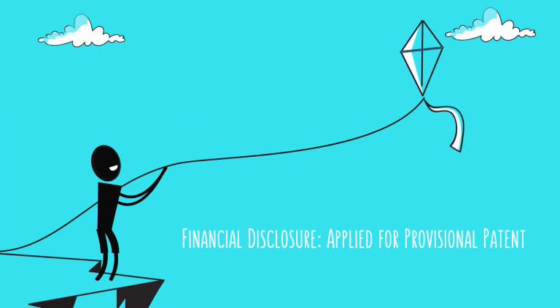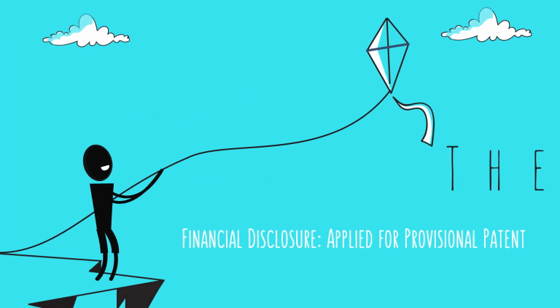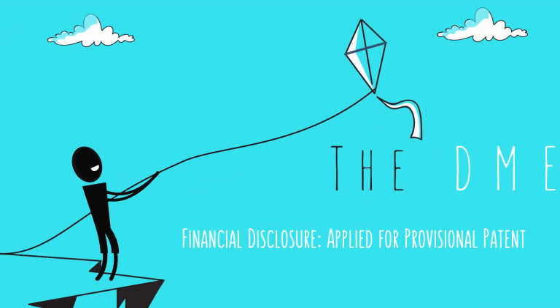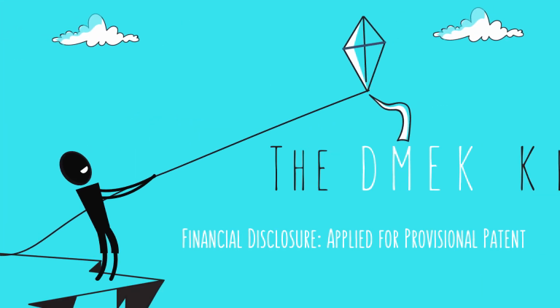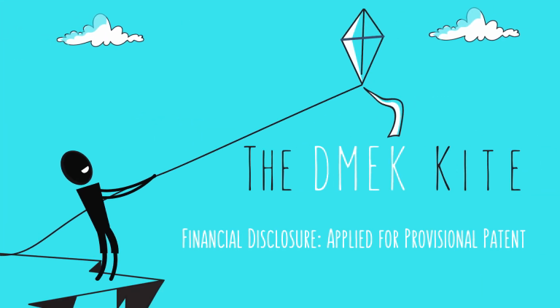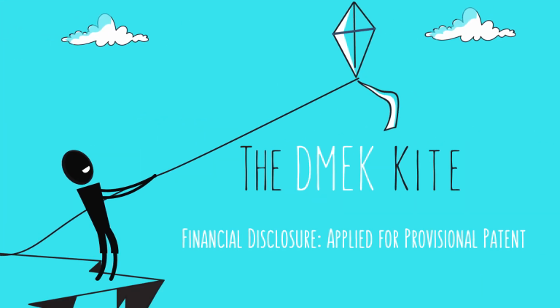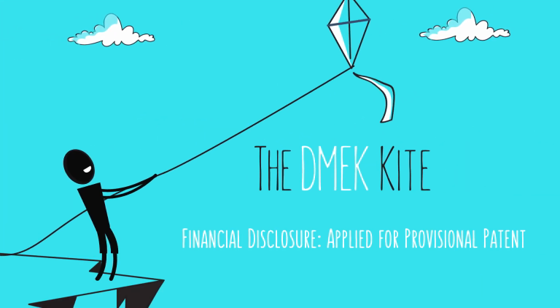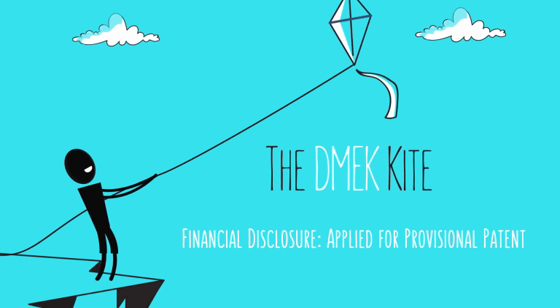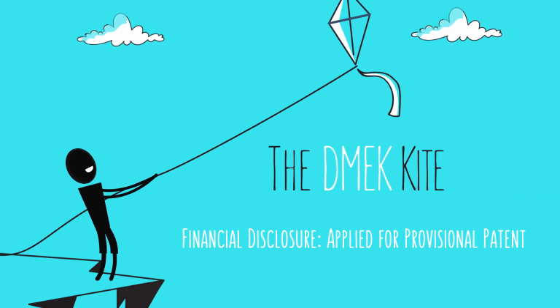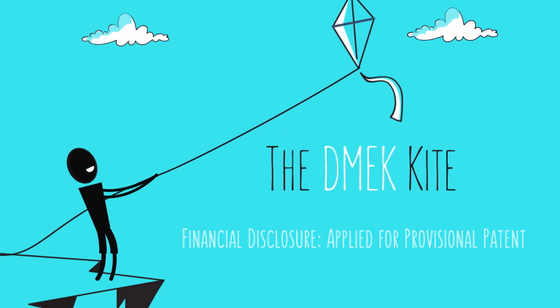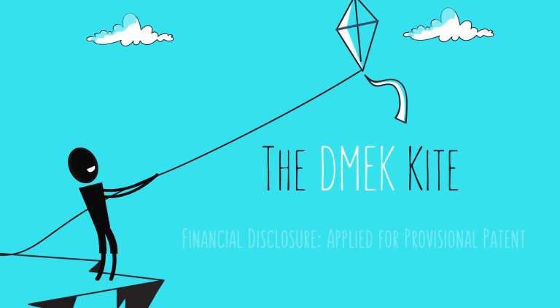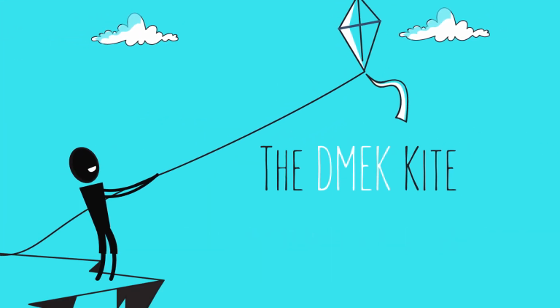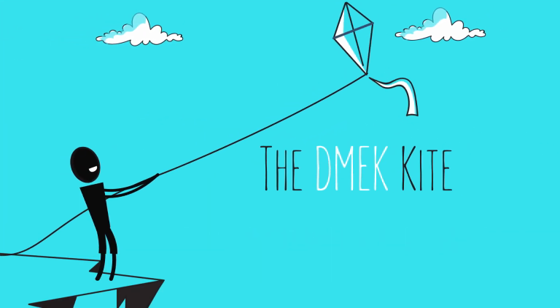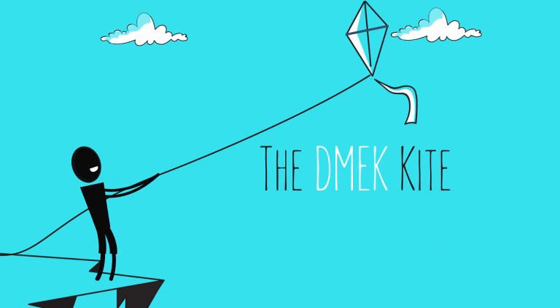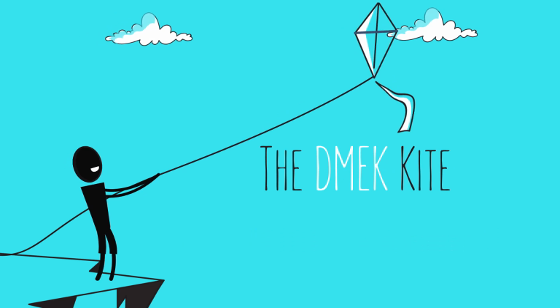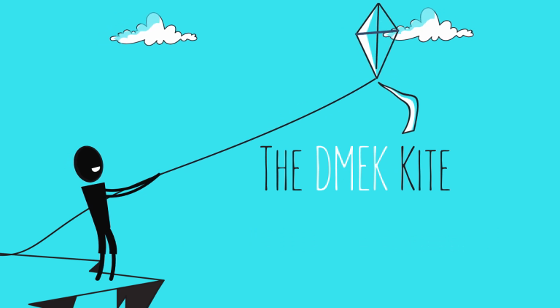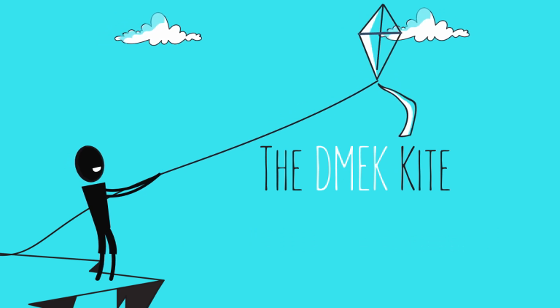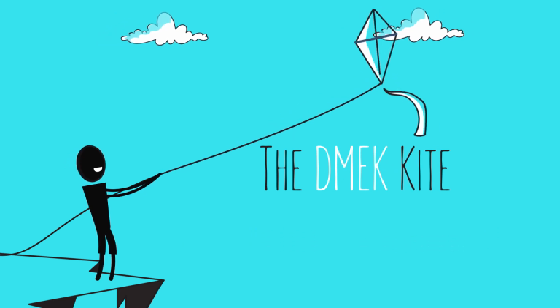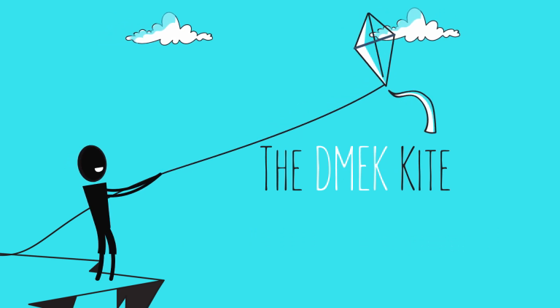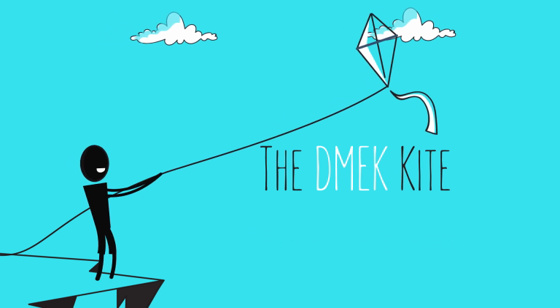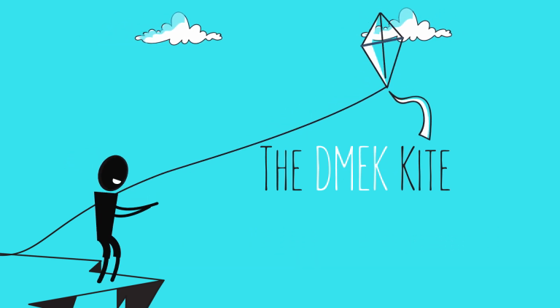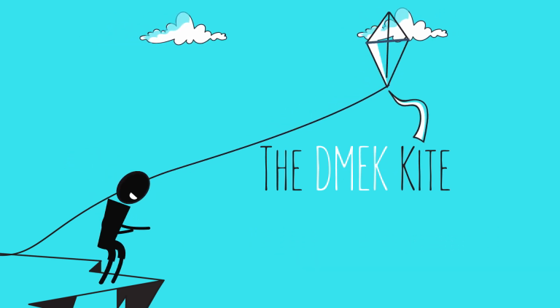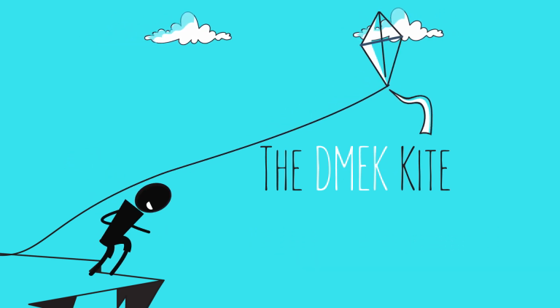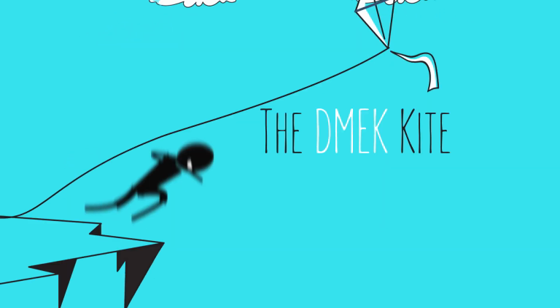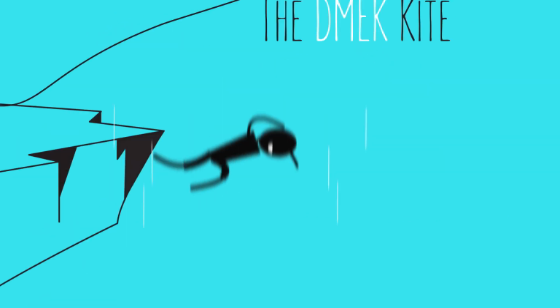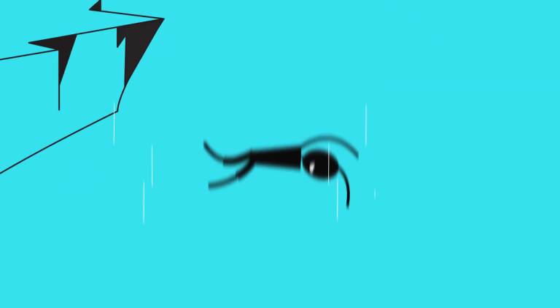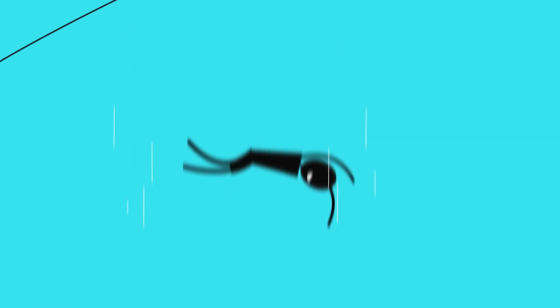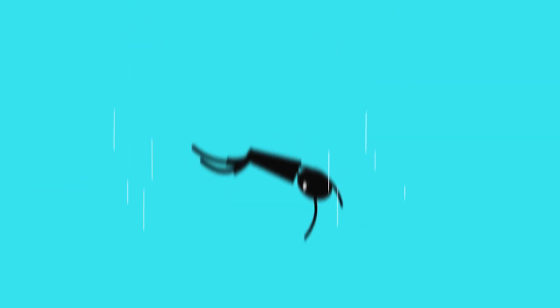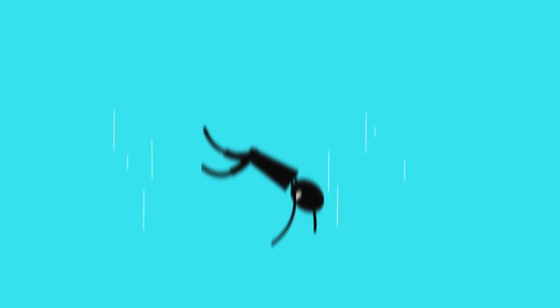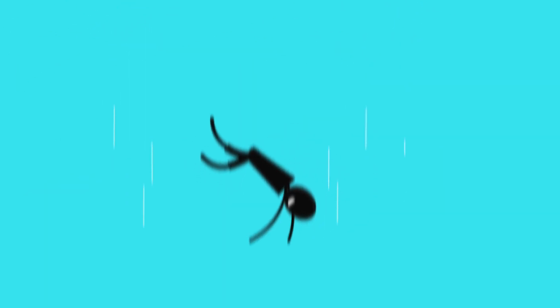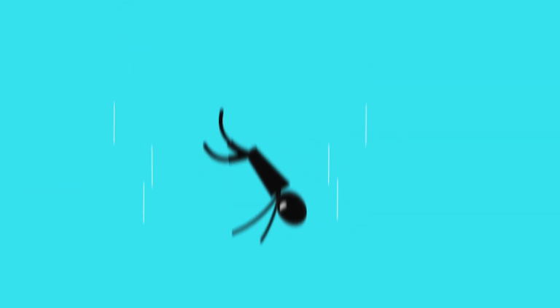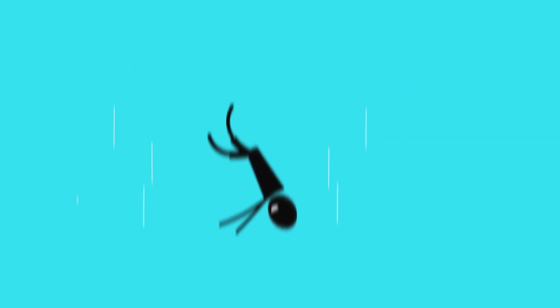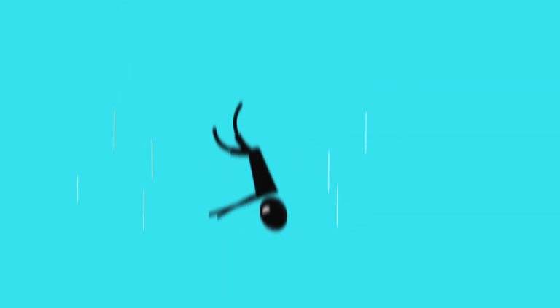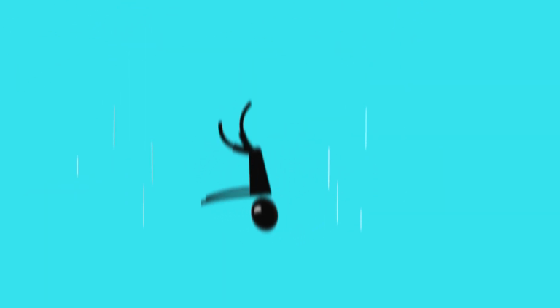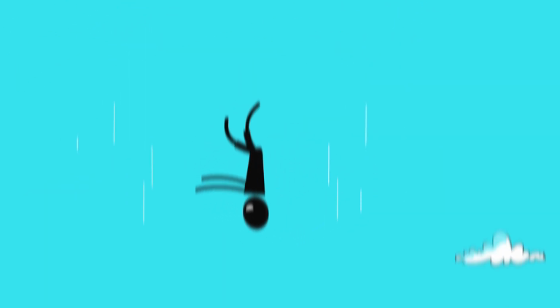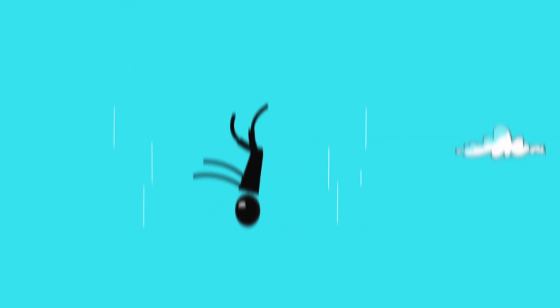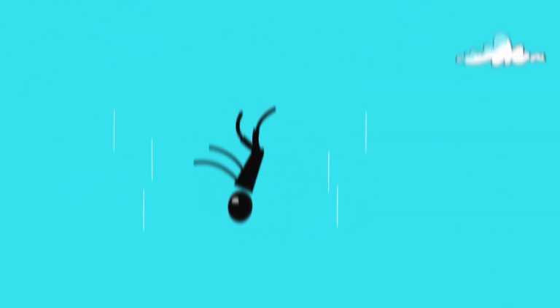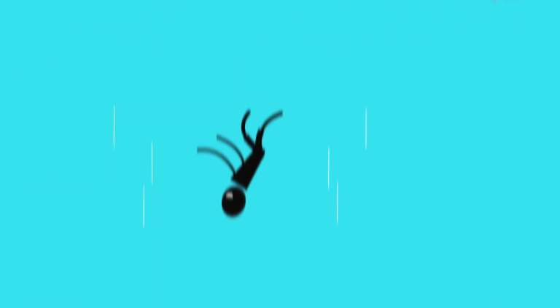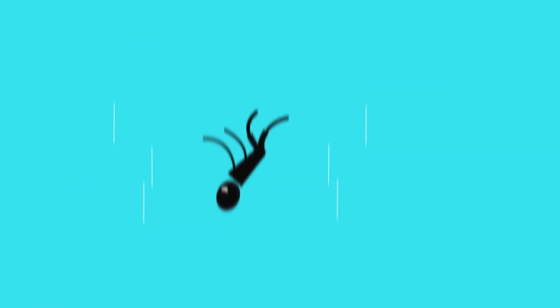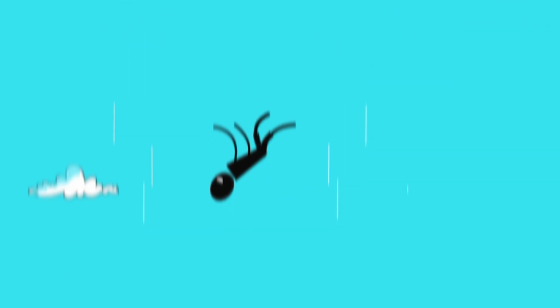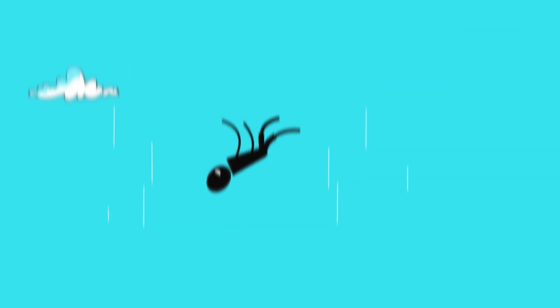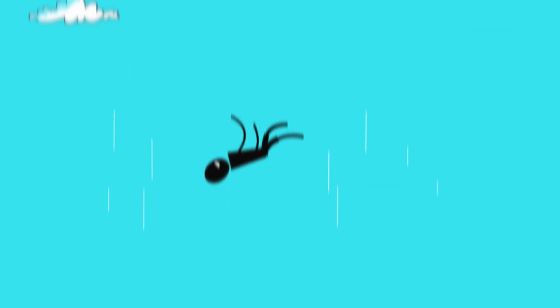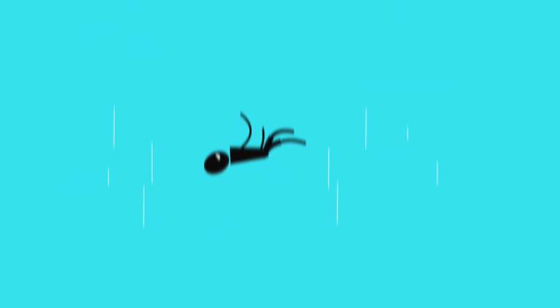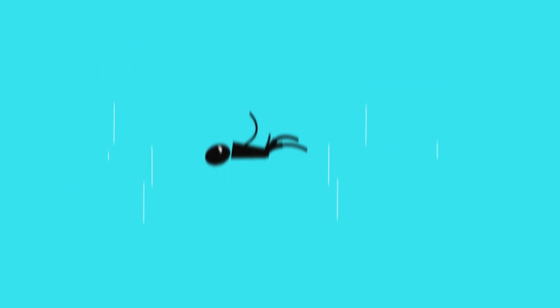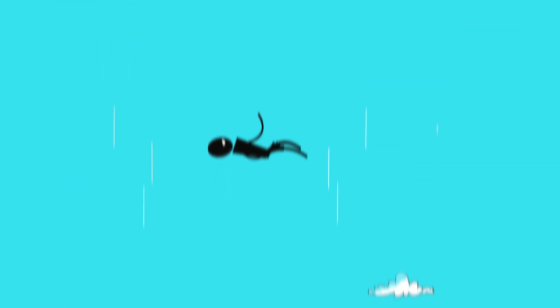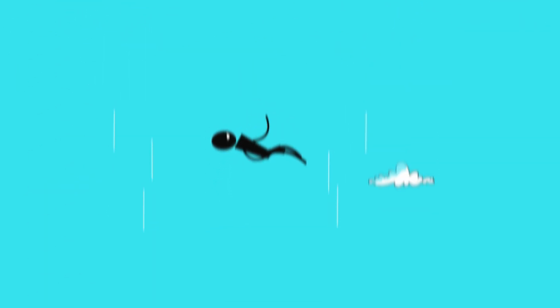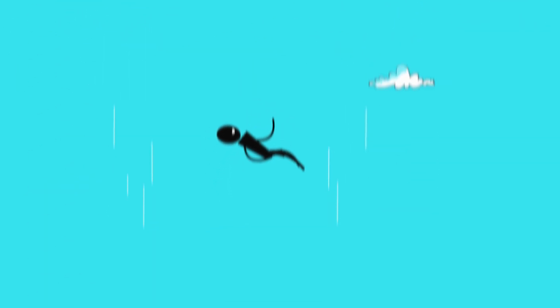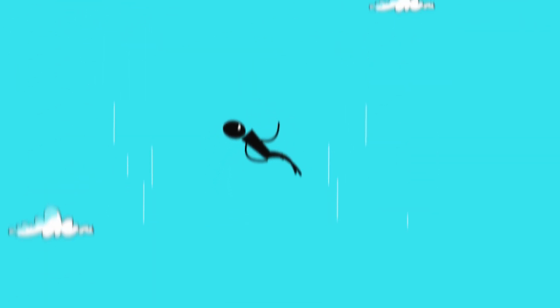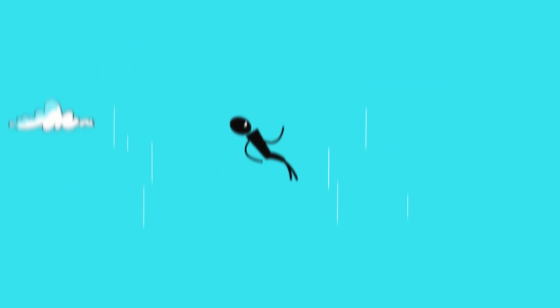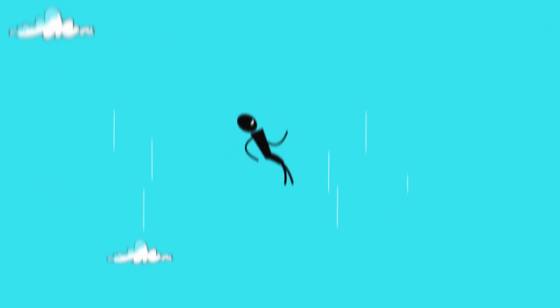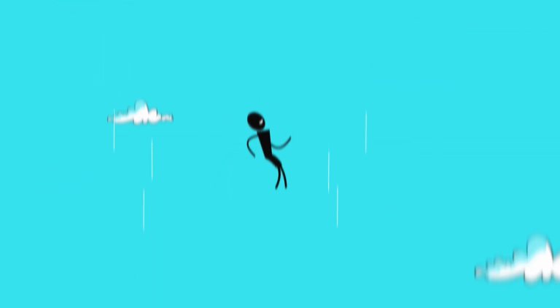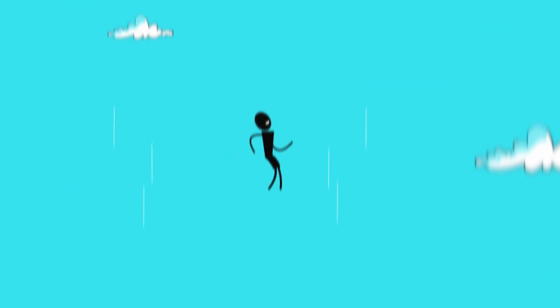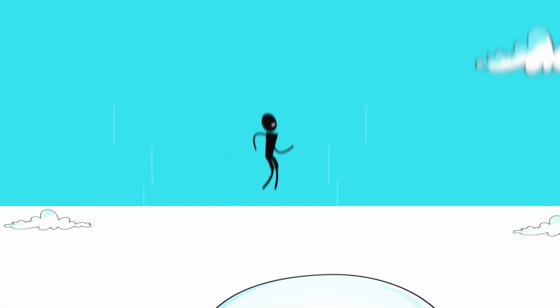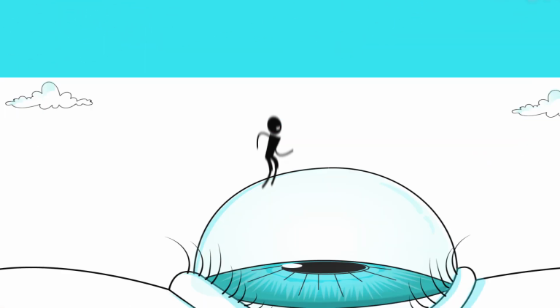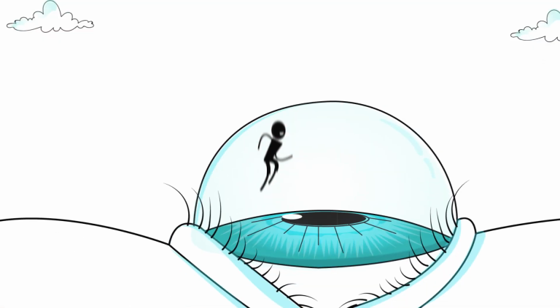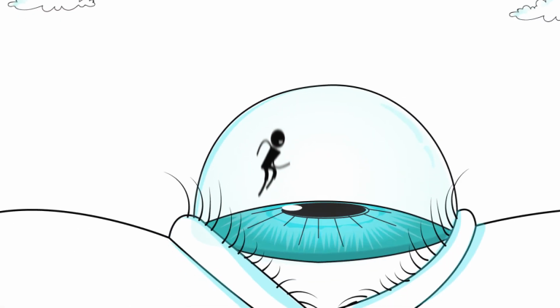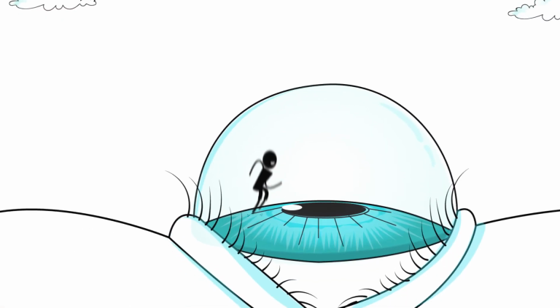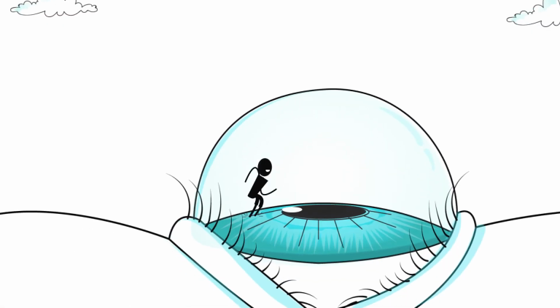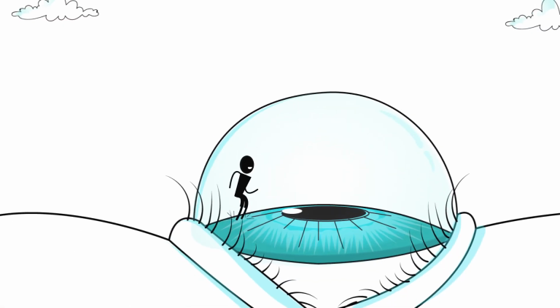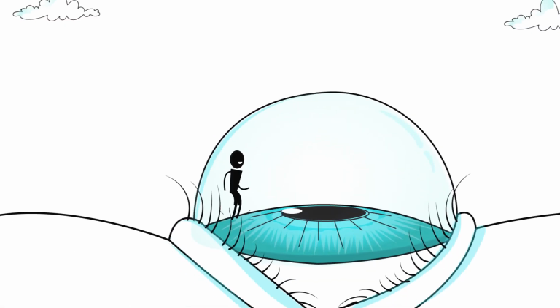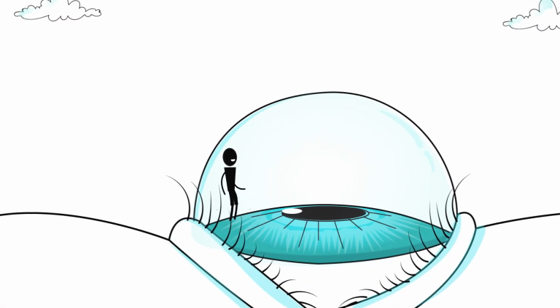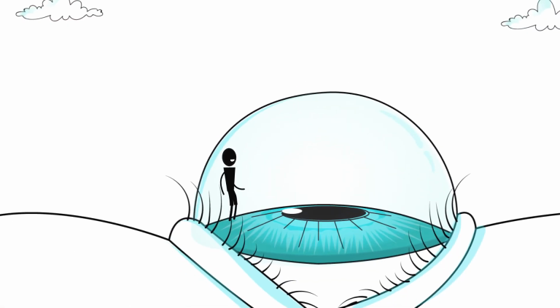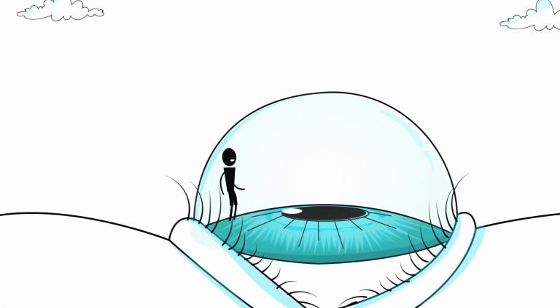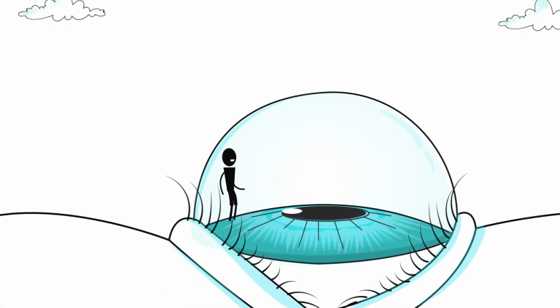The DMeC Kite. The author has applied for a provisional patent on the product described in this film.